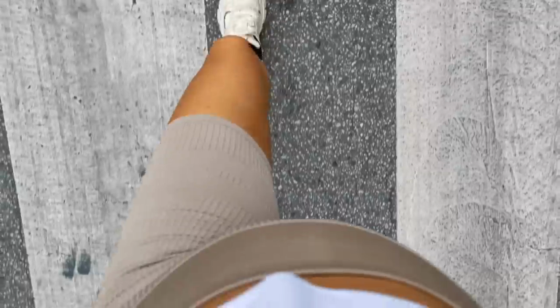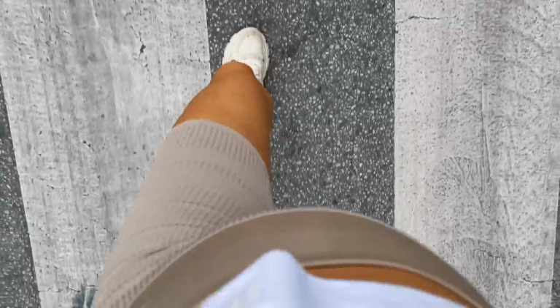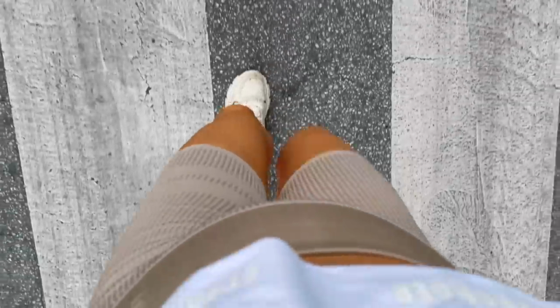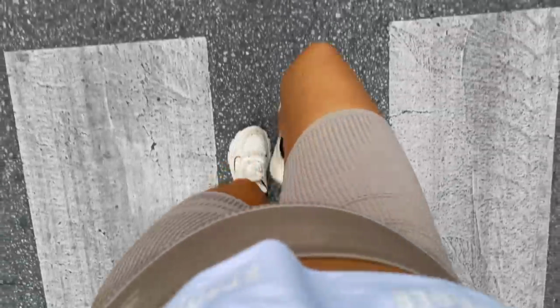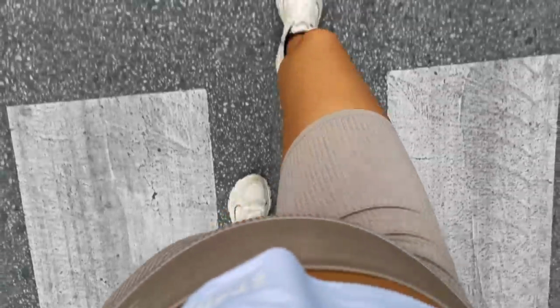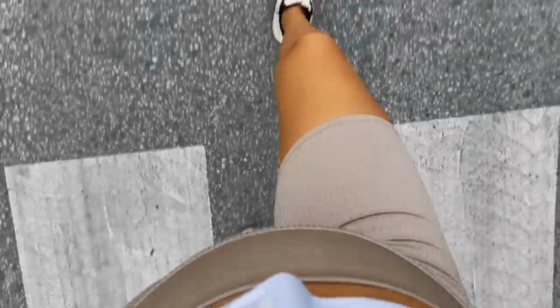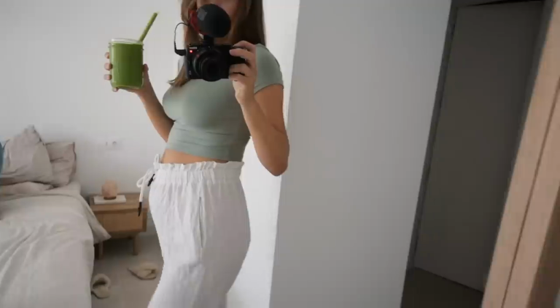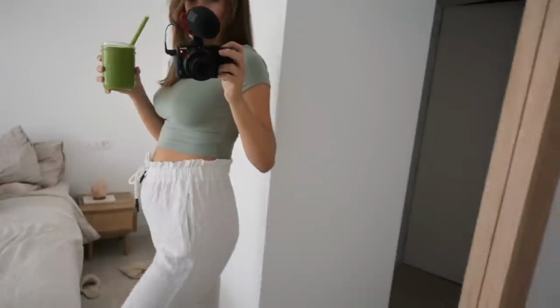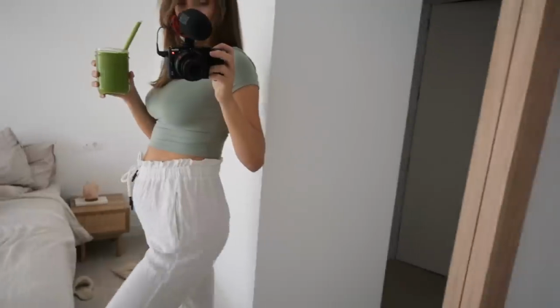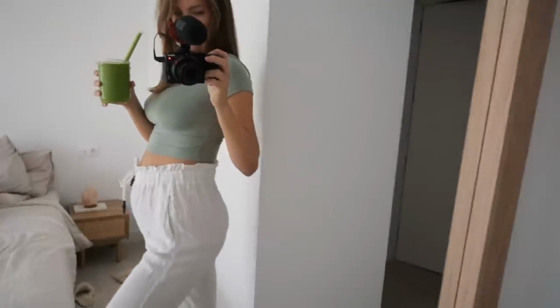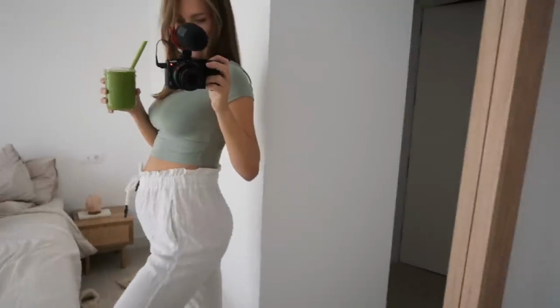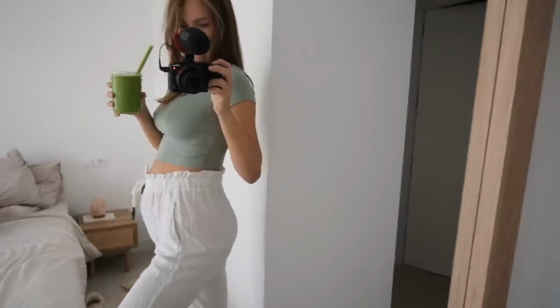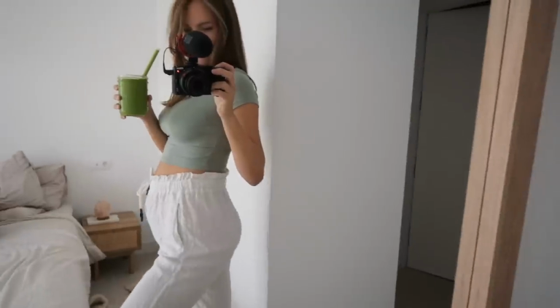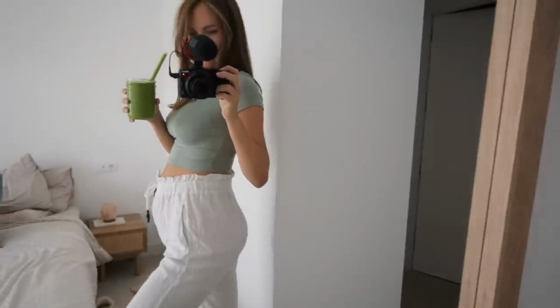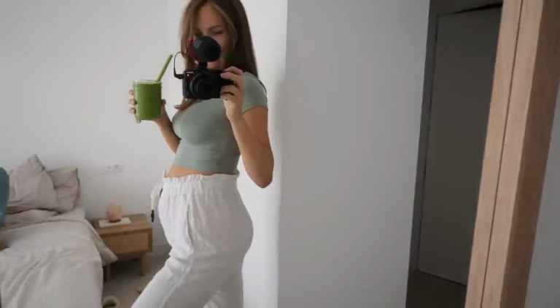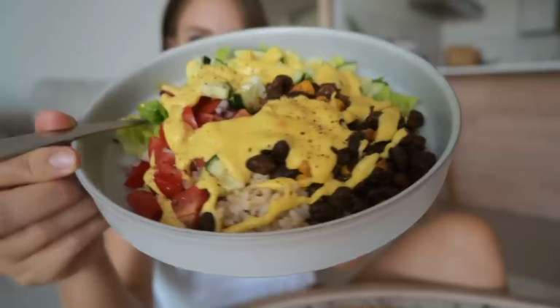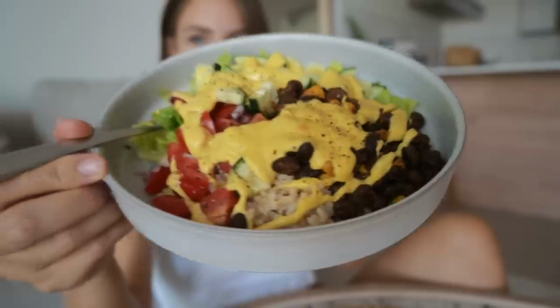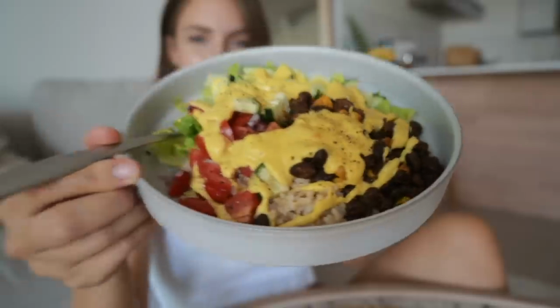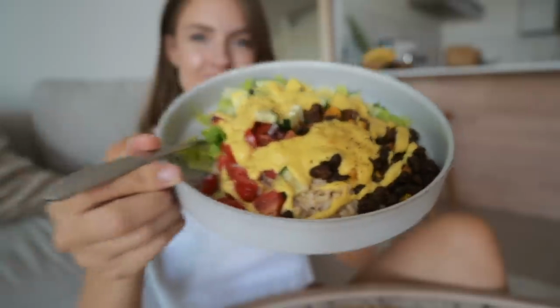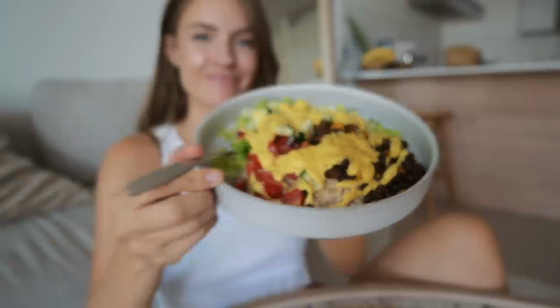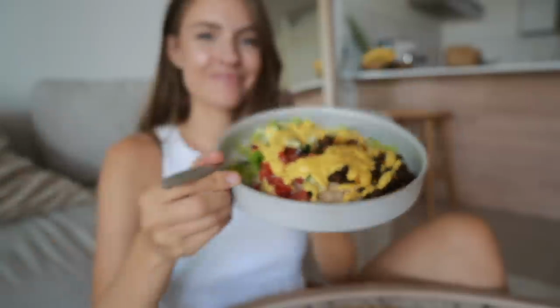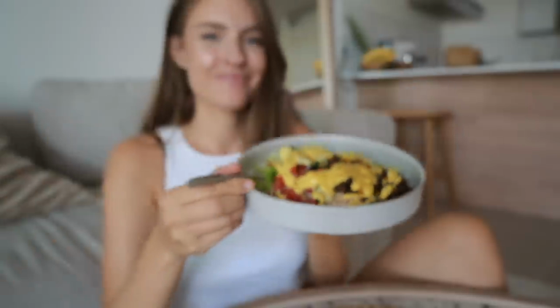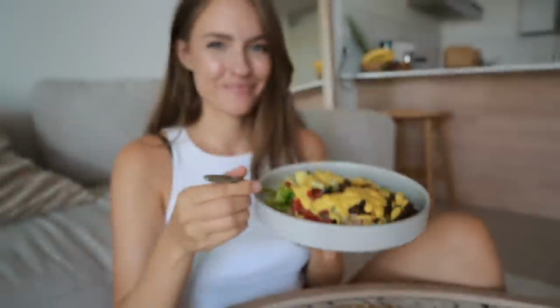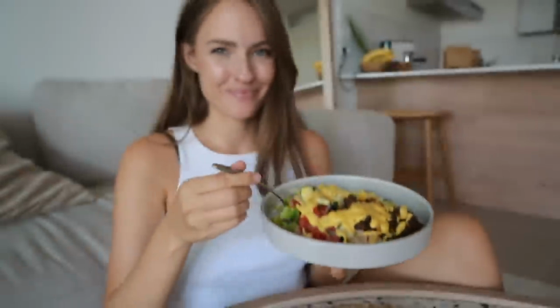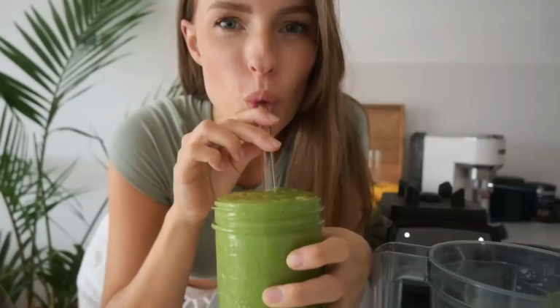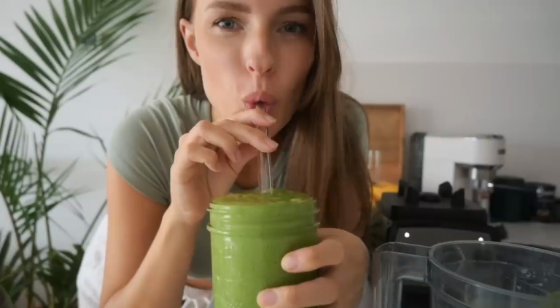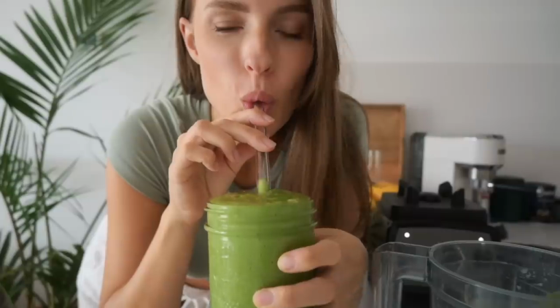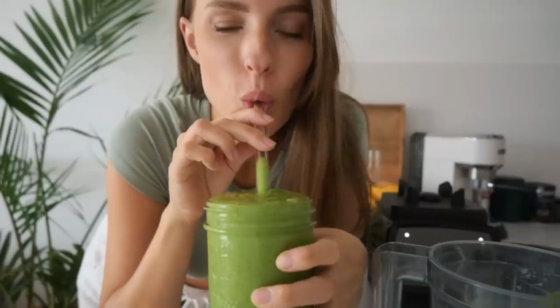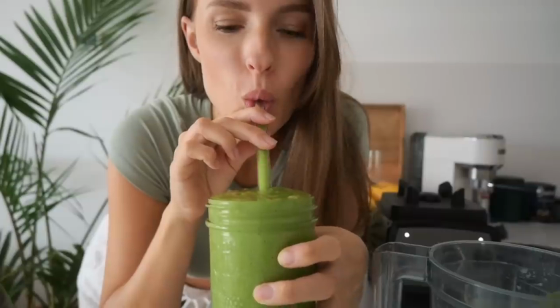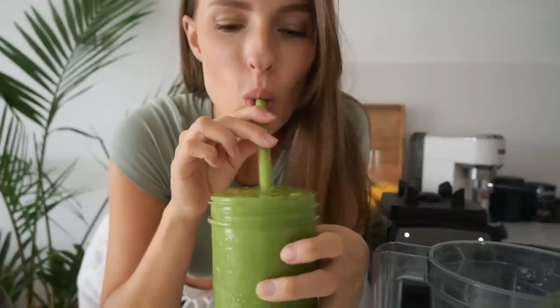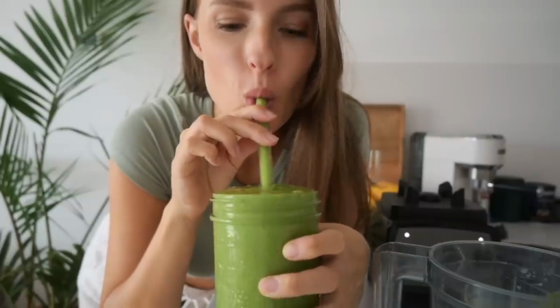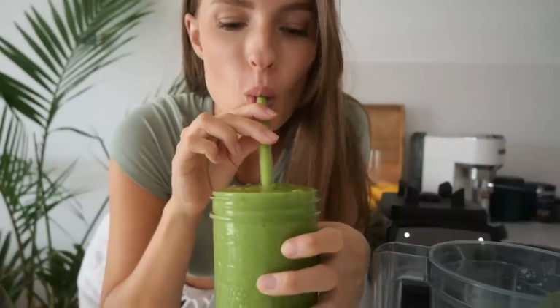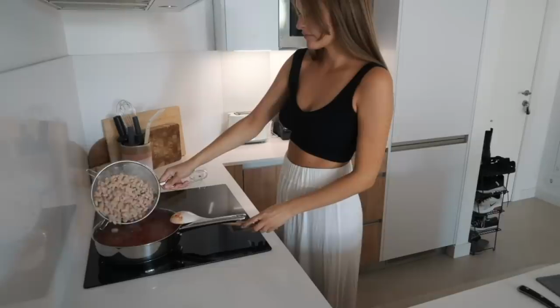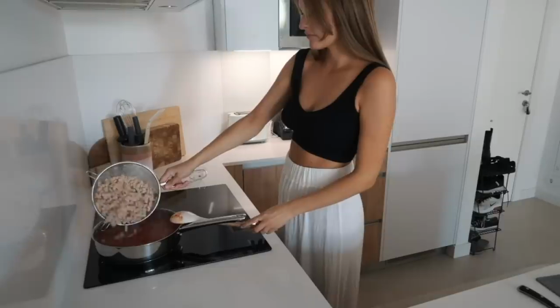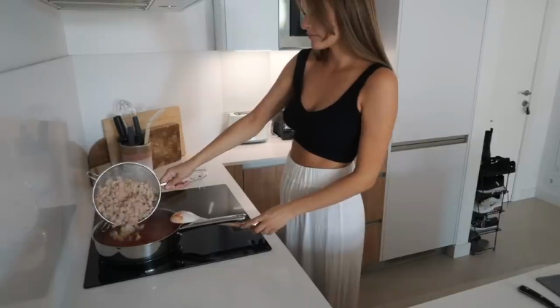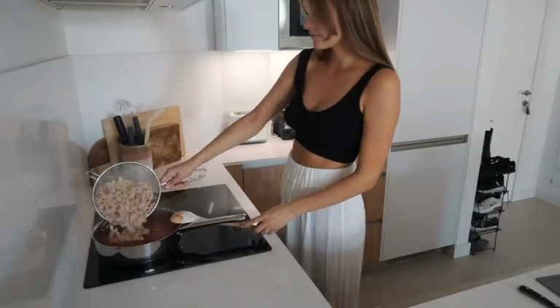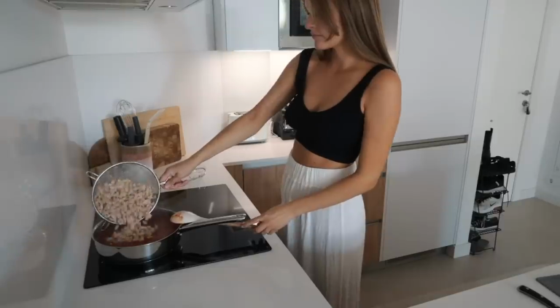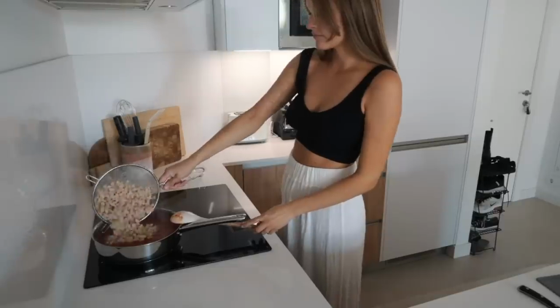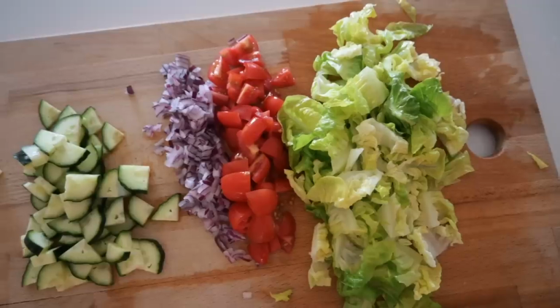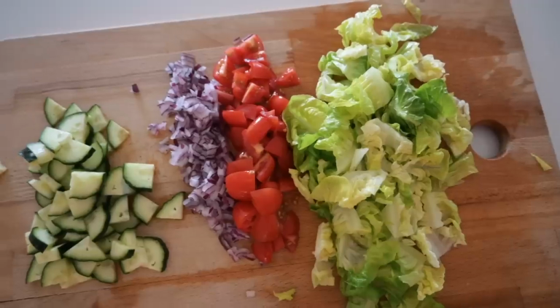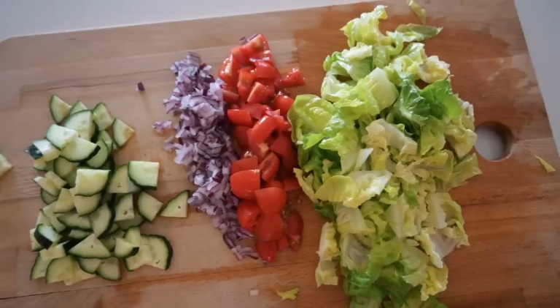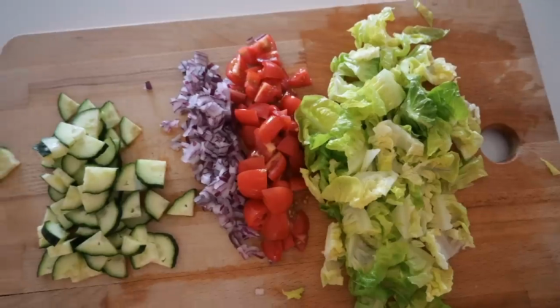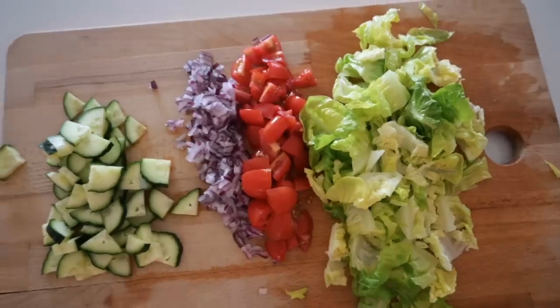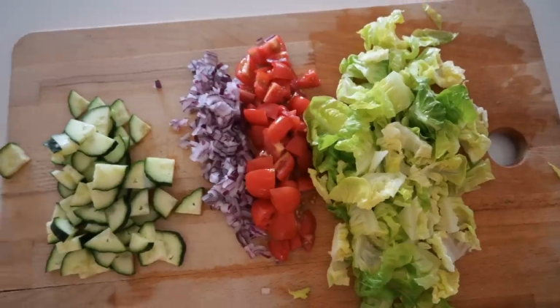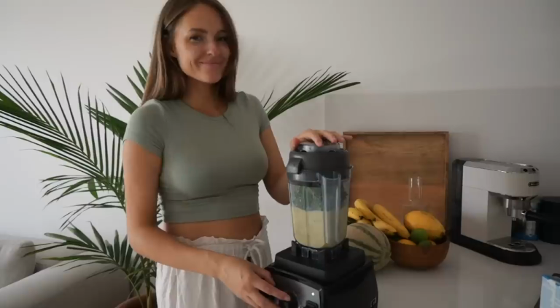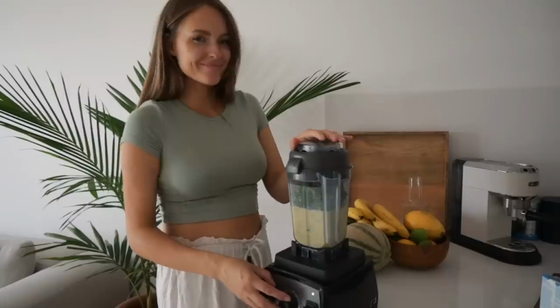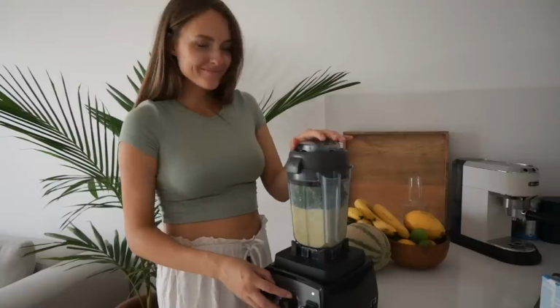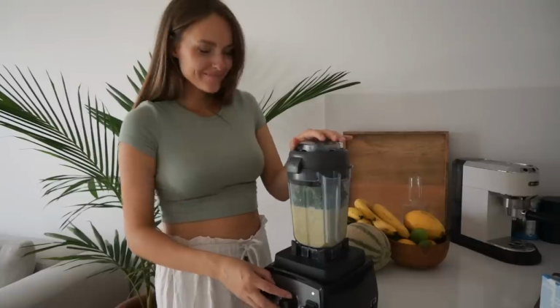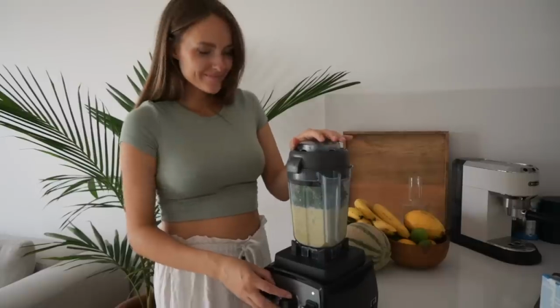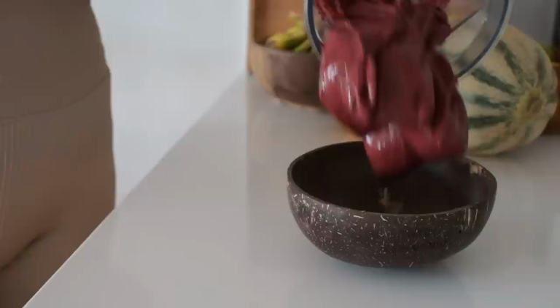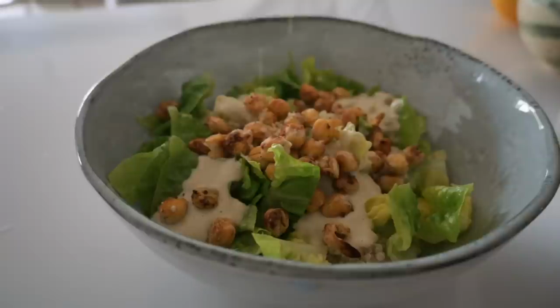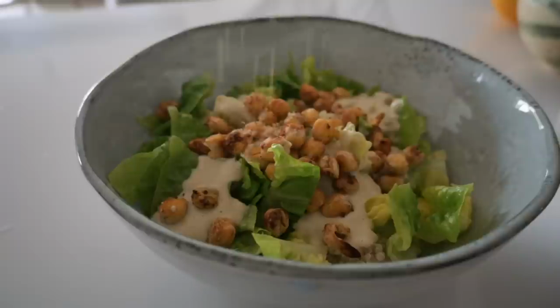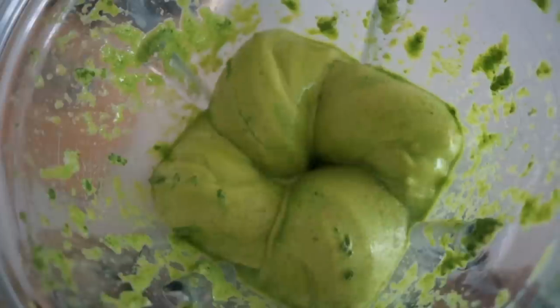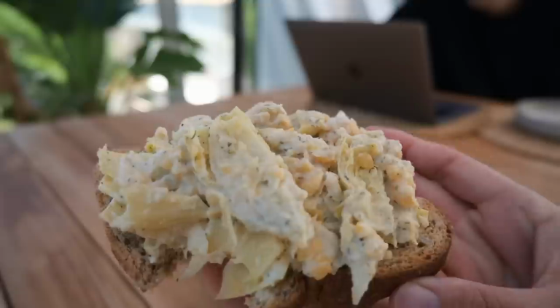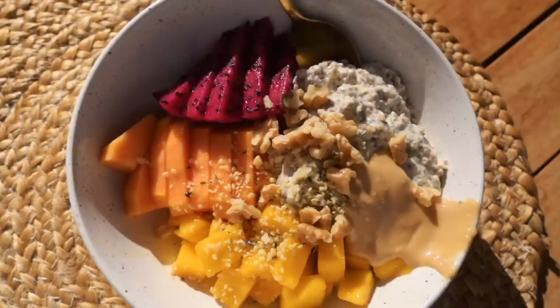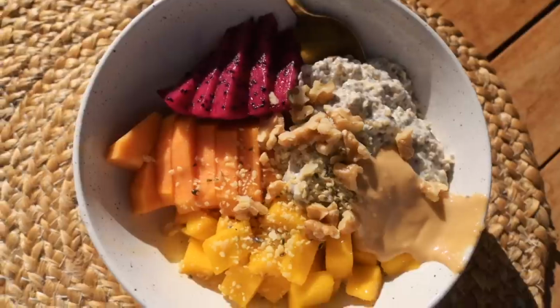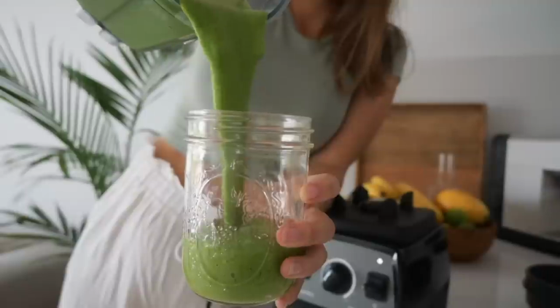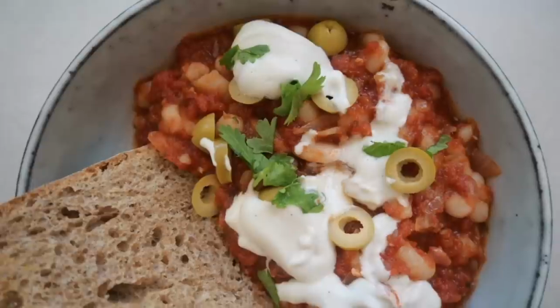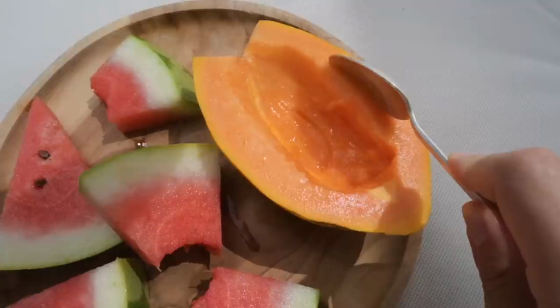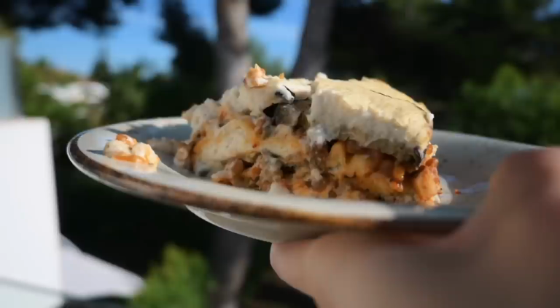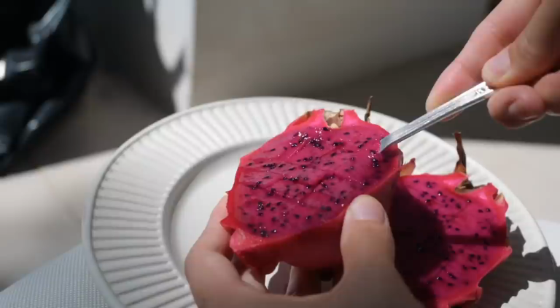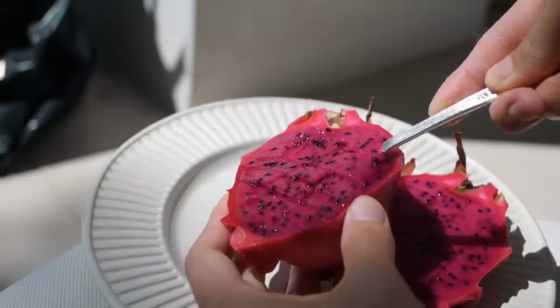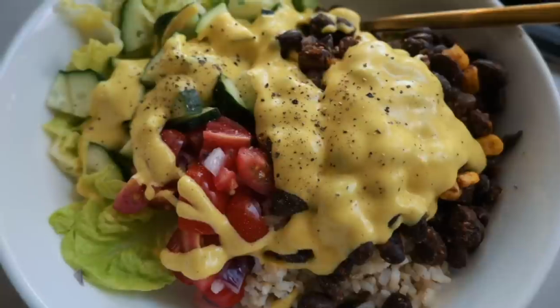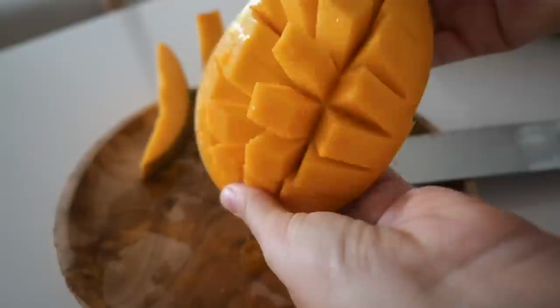Since becoming pregnant, I still eat plant-based, focusing on whole foods and colors. And this is what a week can look like.